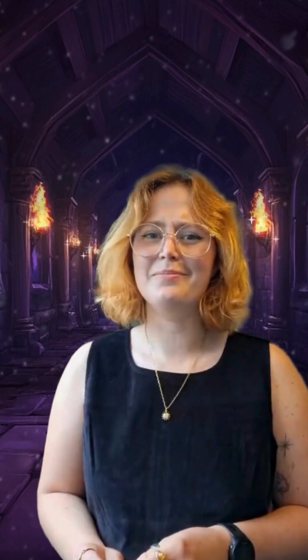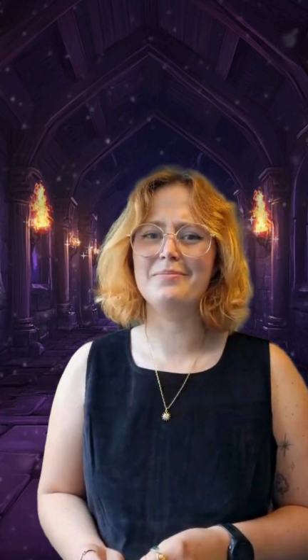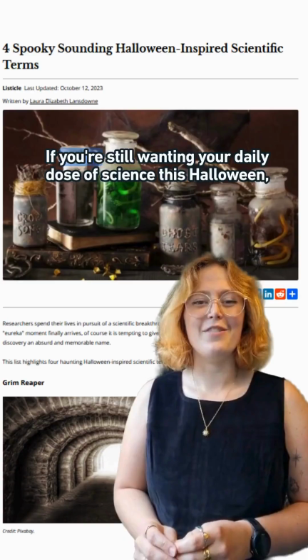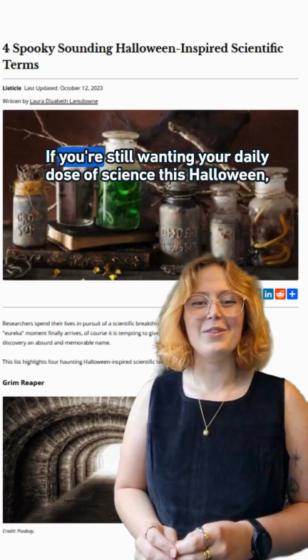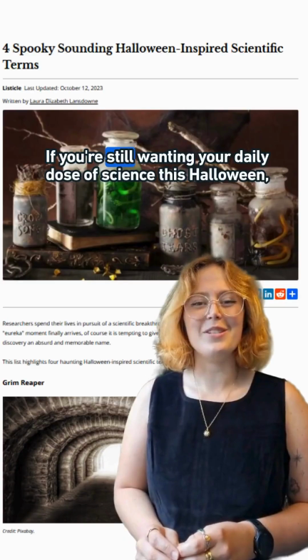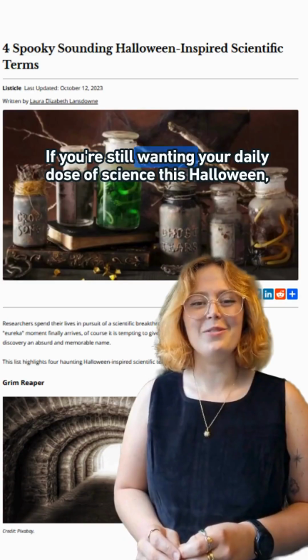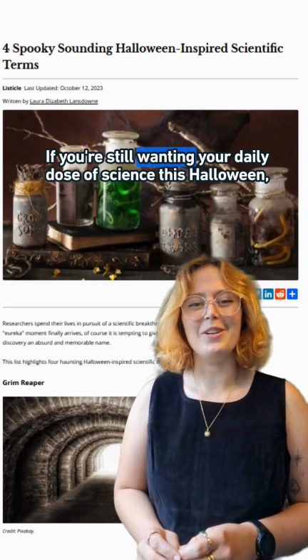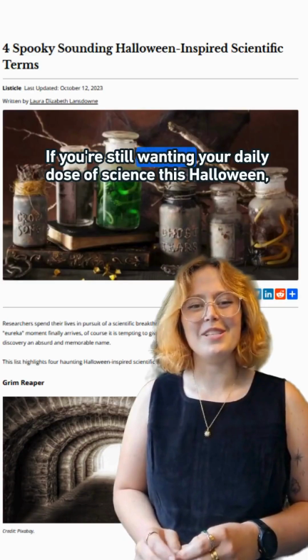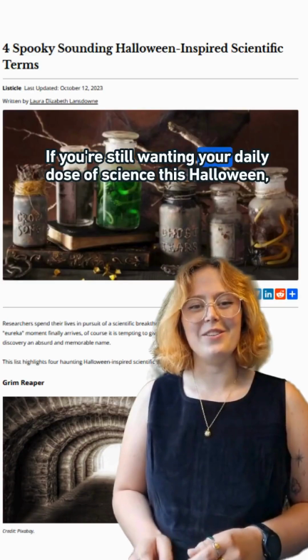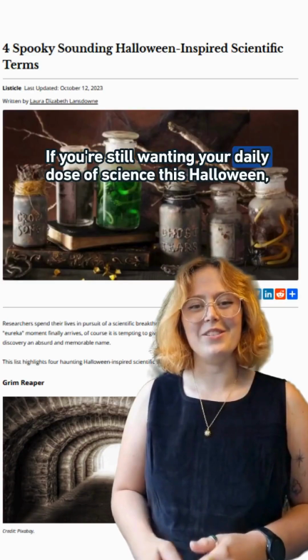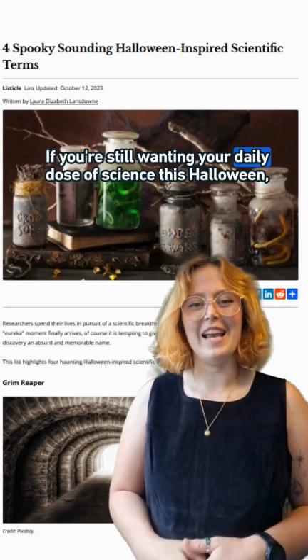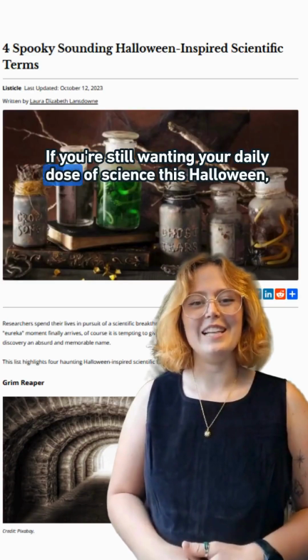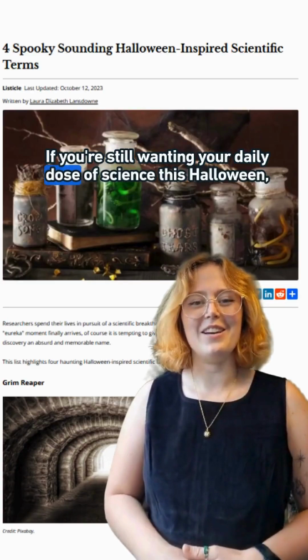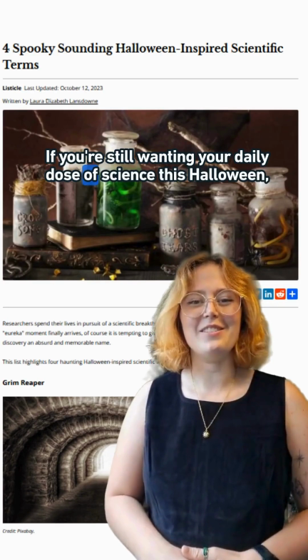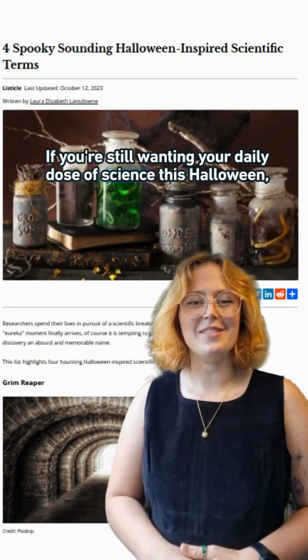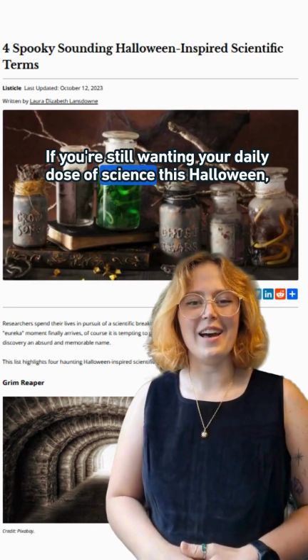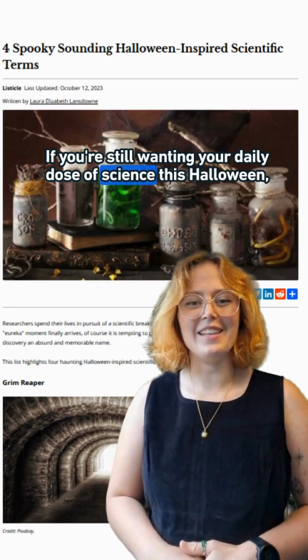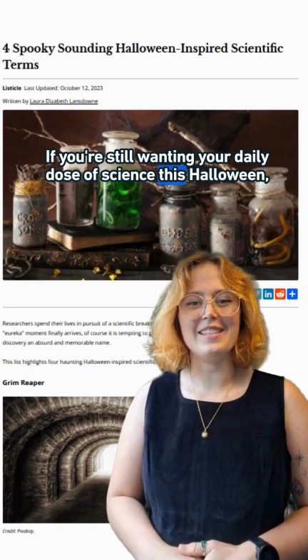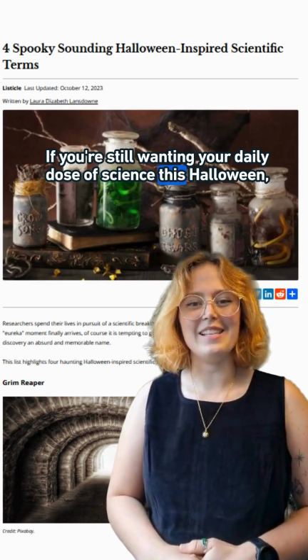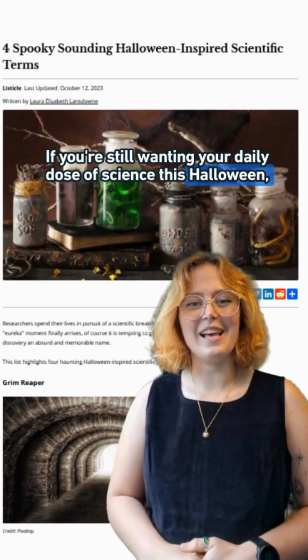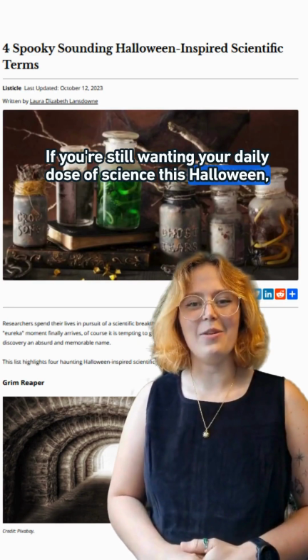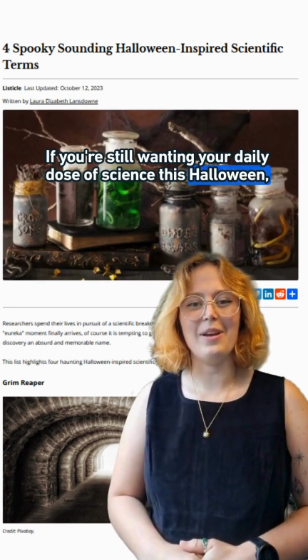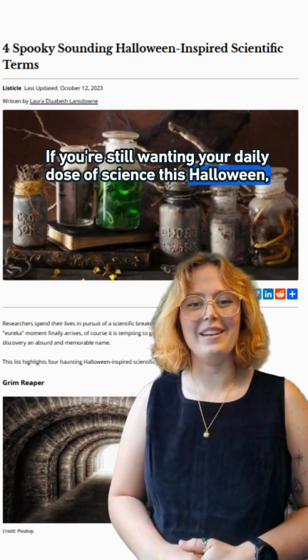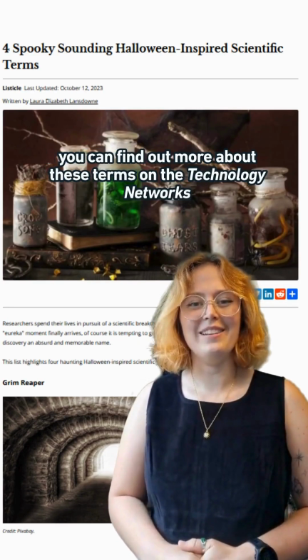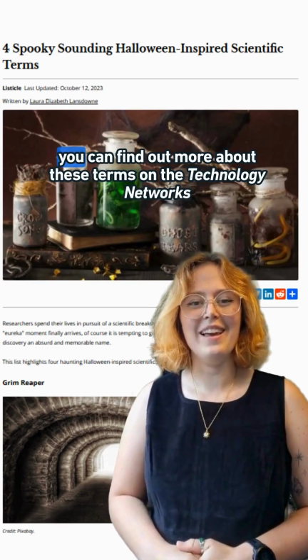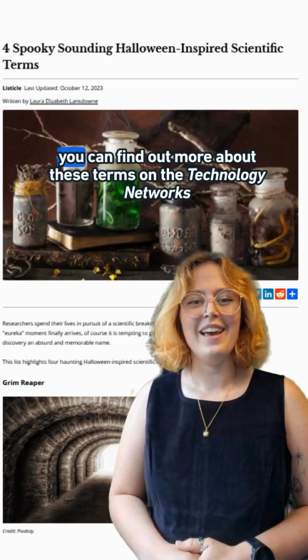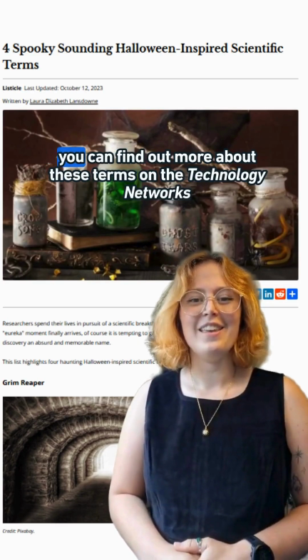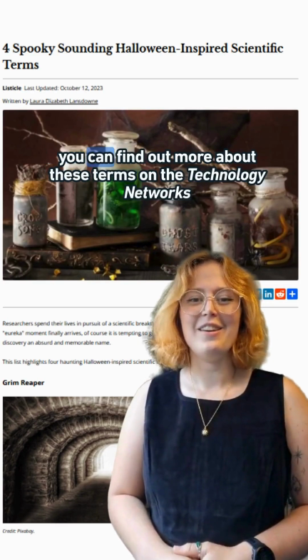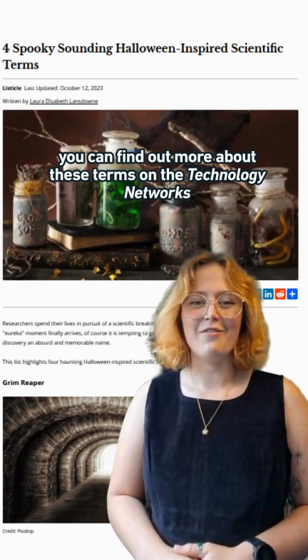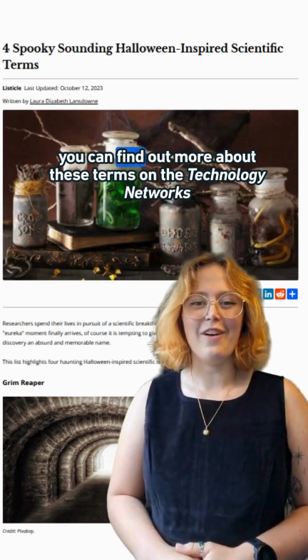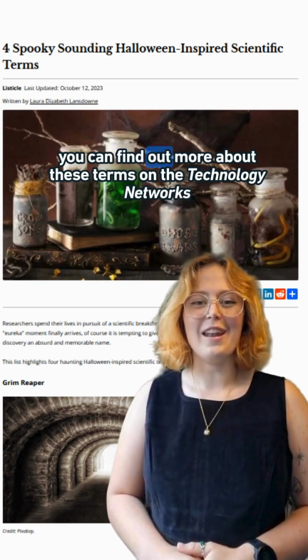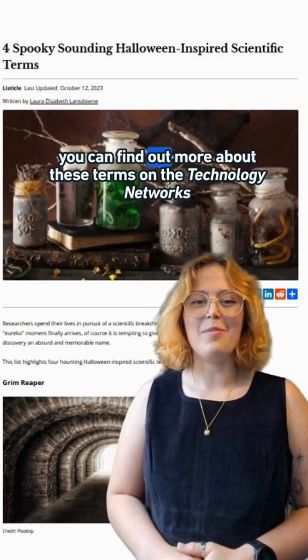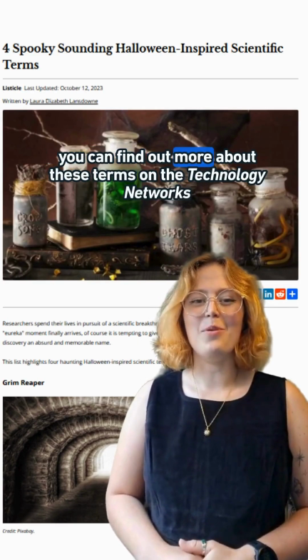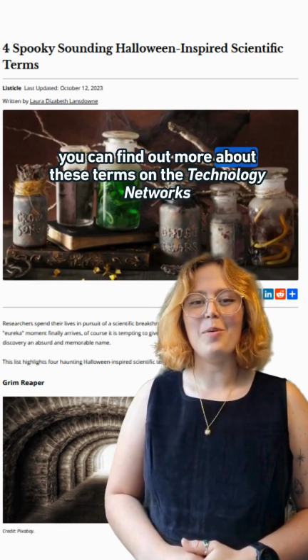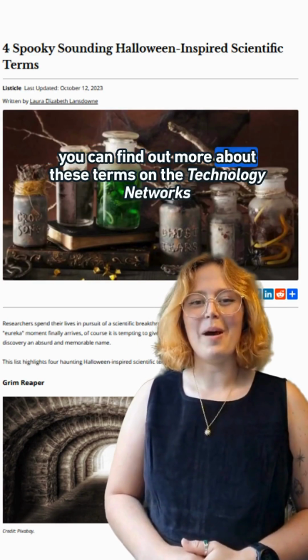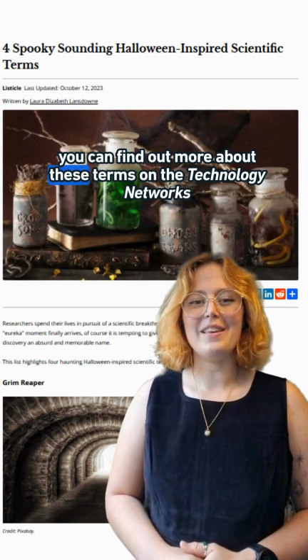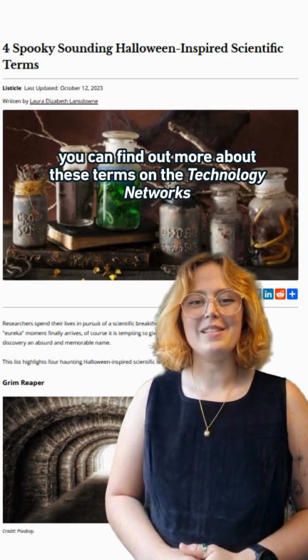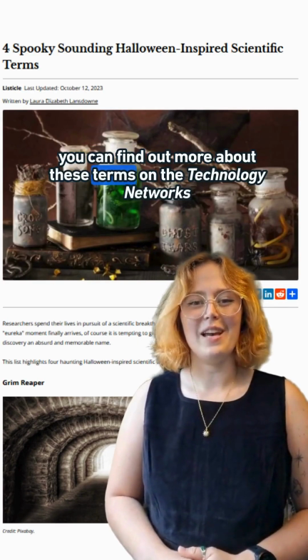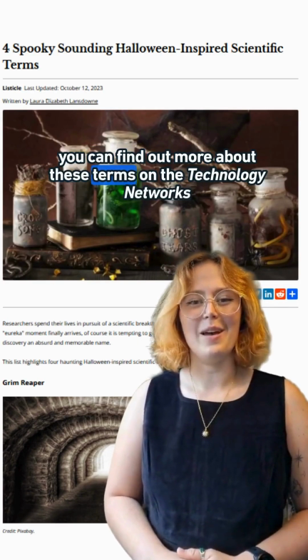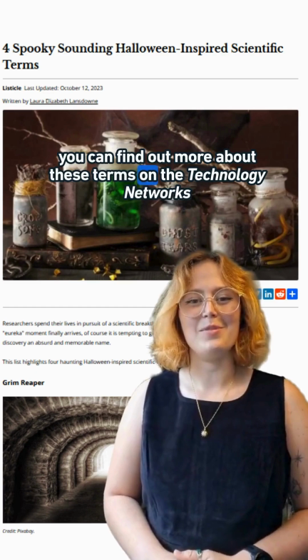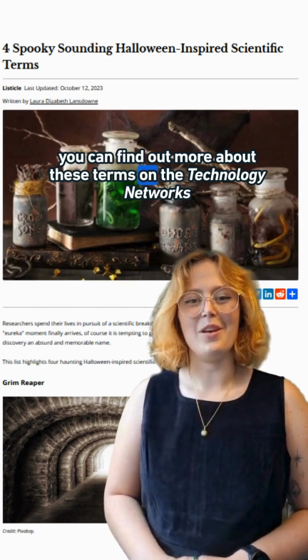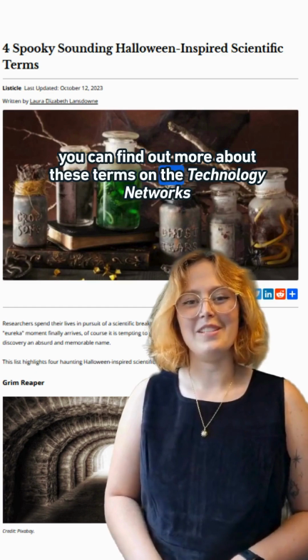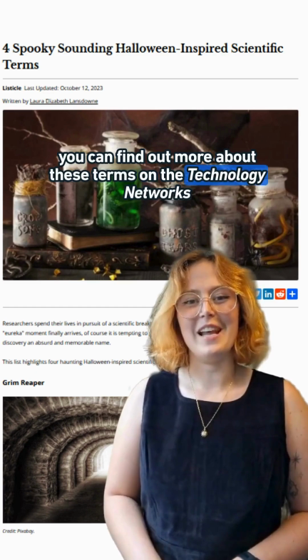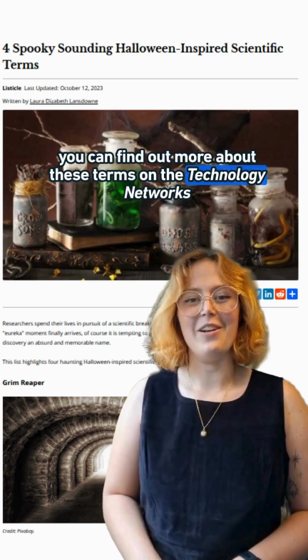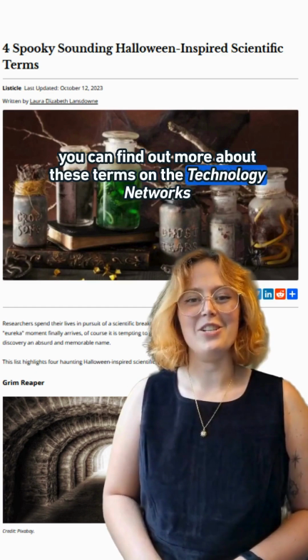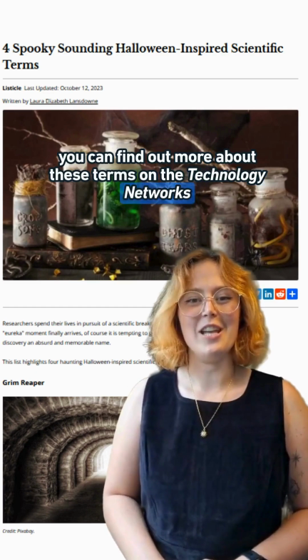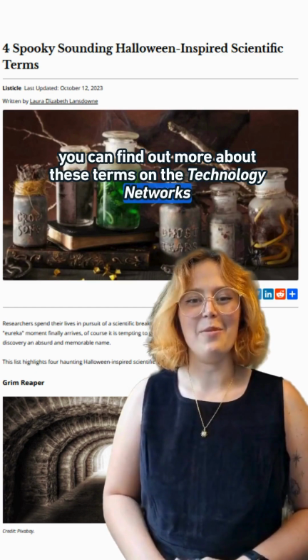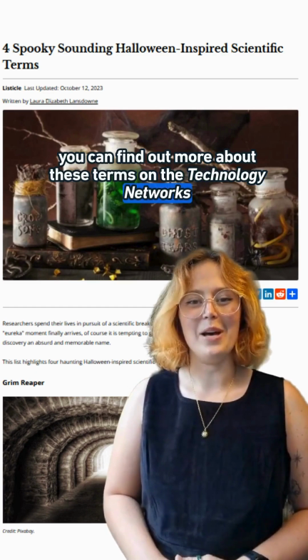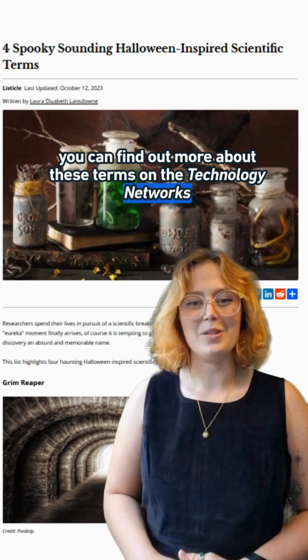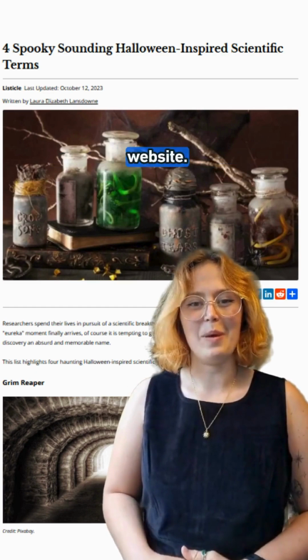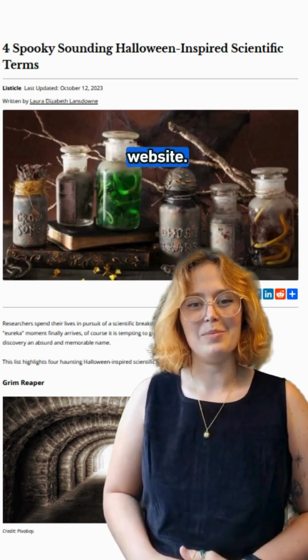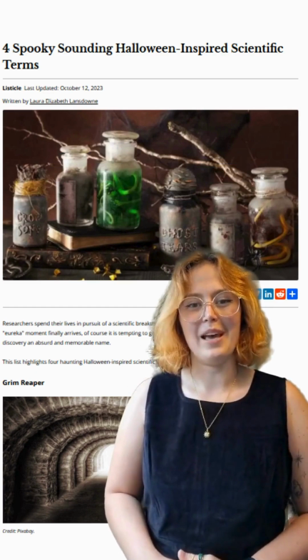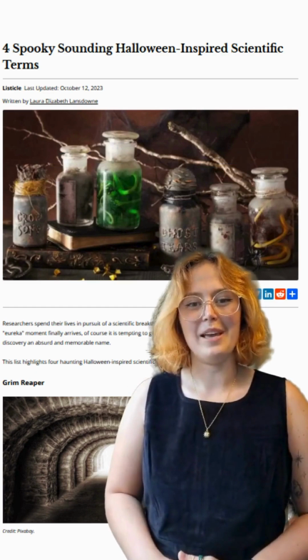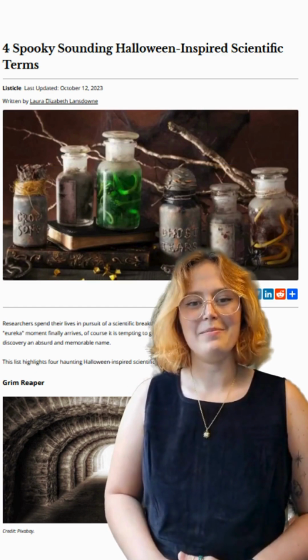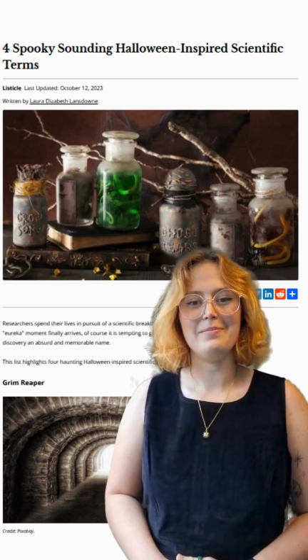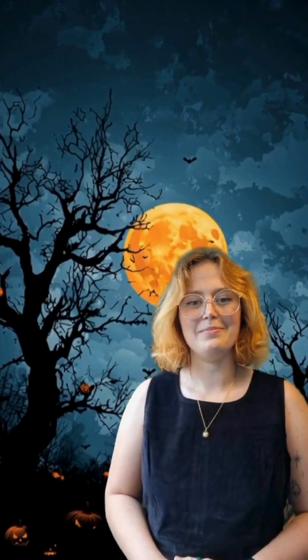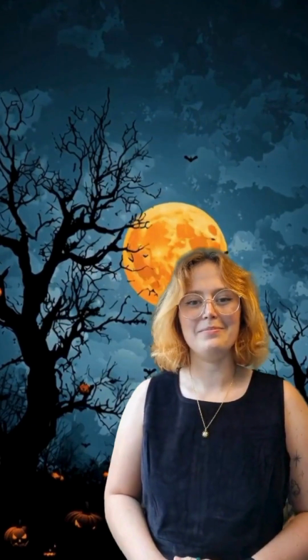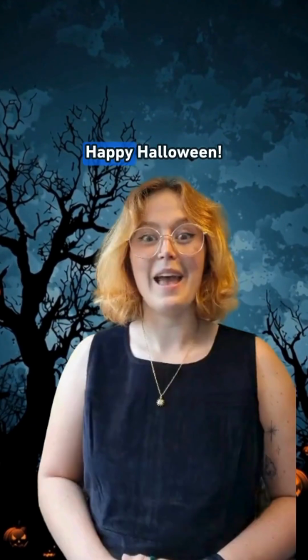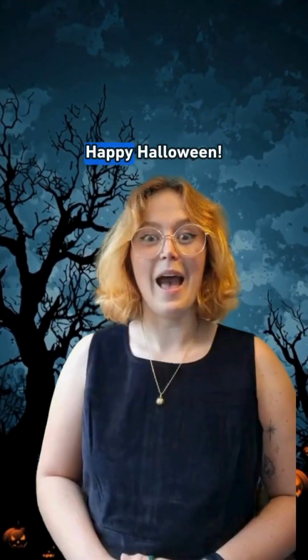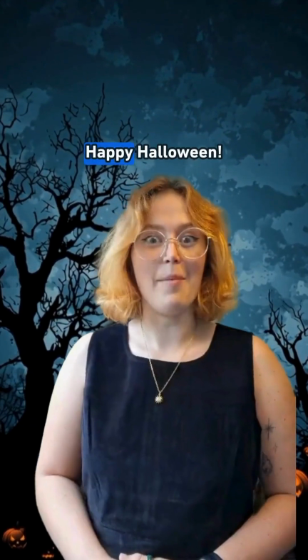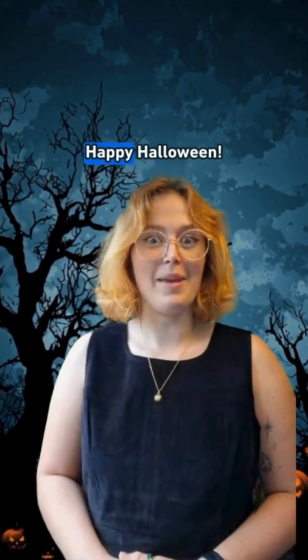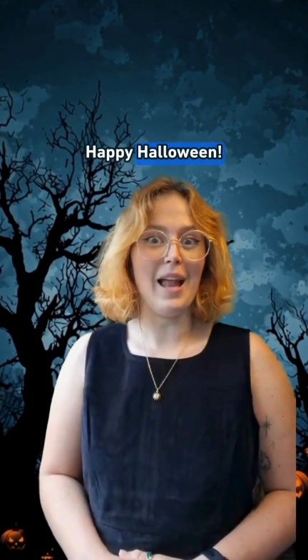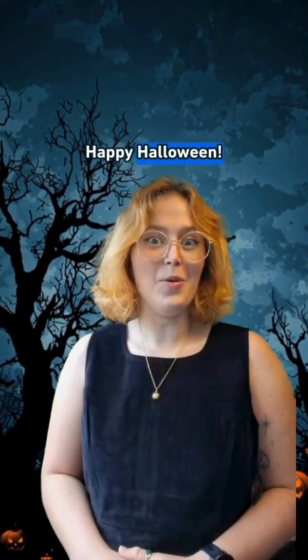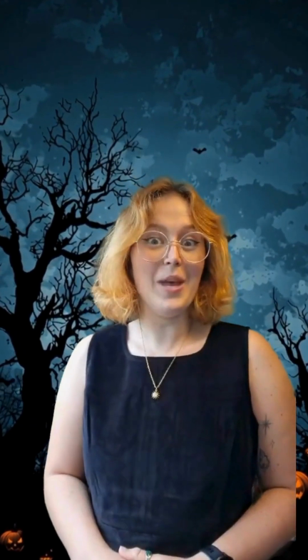If you're still wanting your daily dose of science this Halloween, you can find out more about these terms on the Technology Networks website. Happy Halloween!